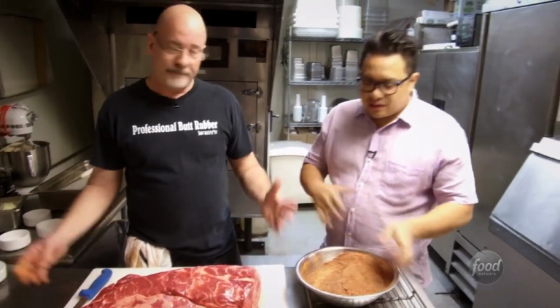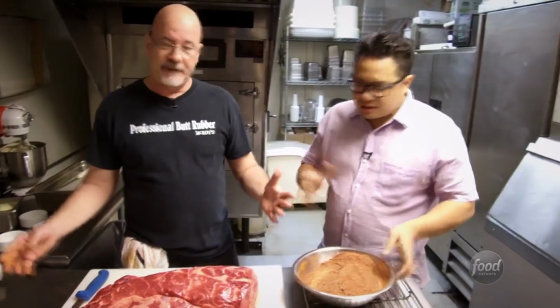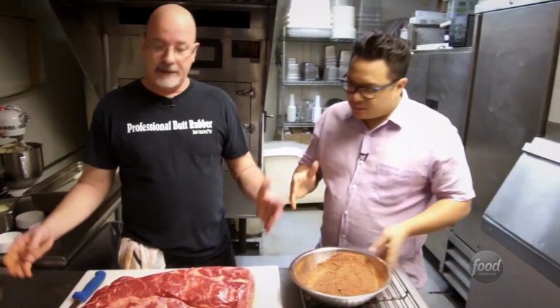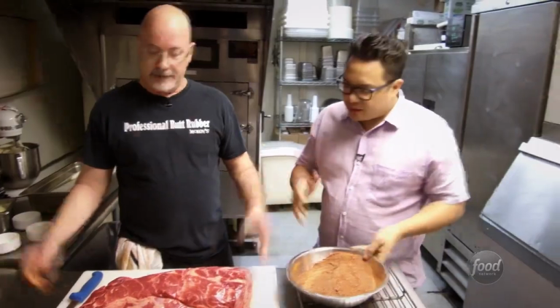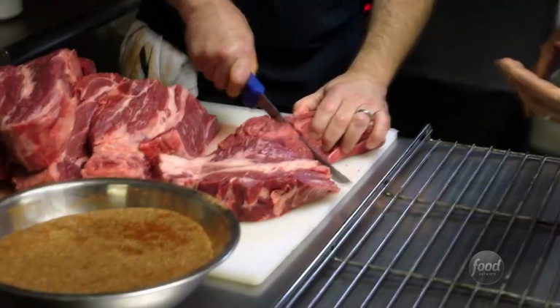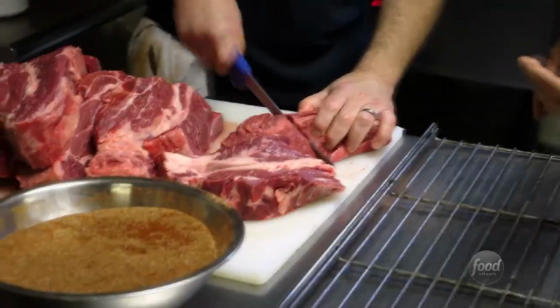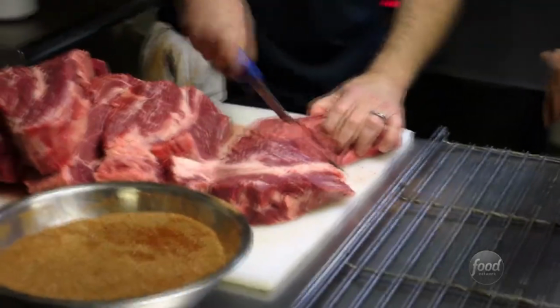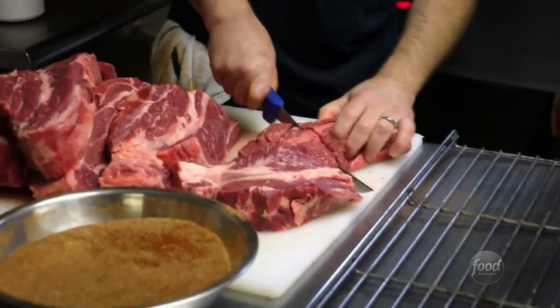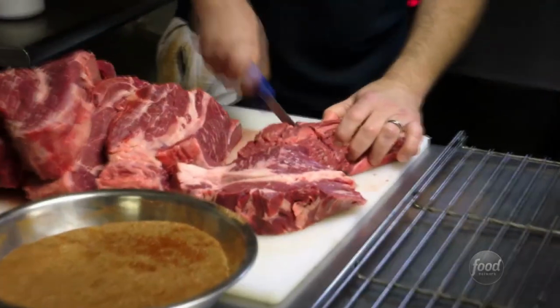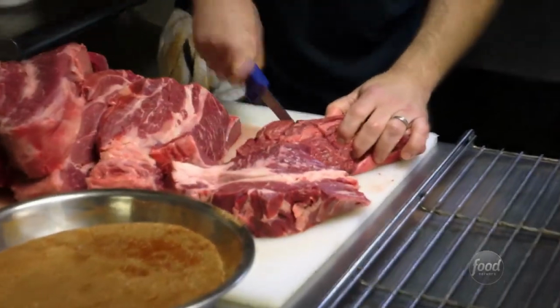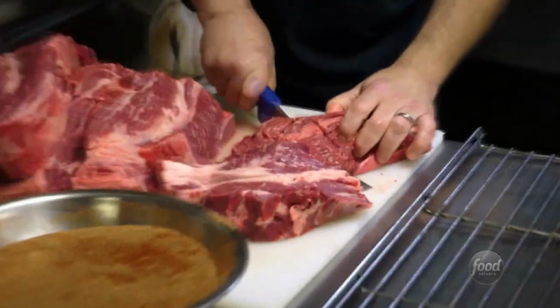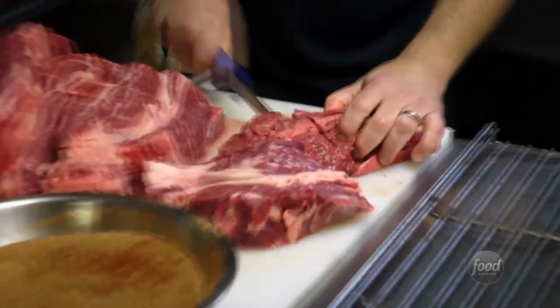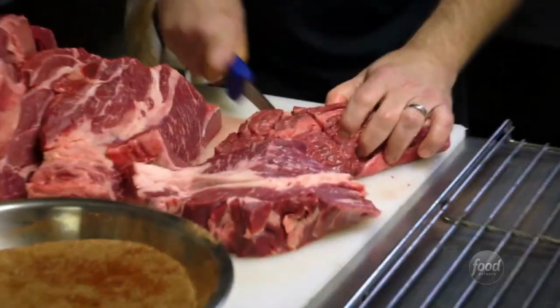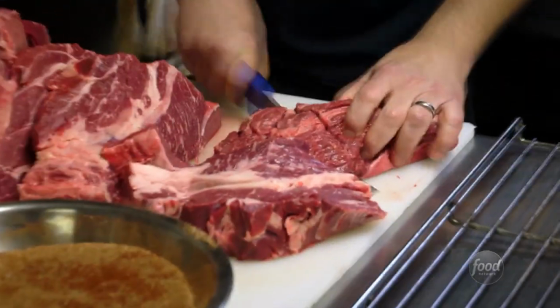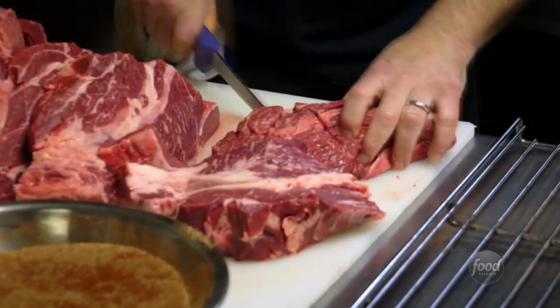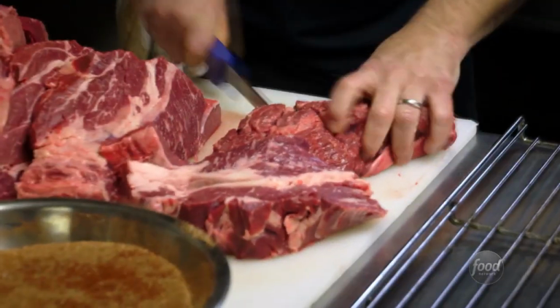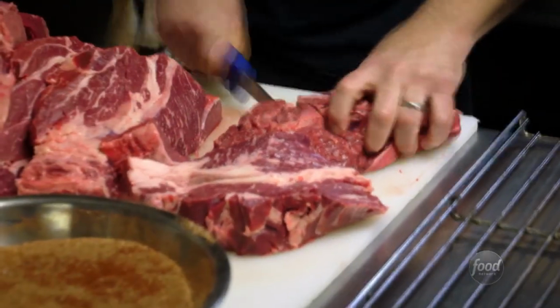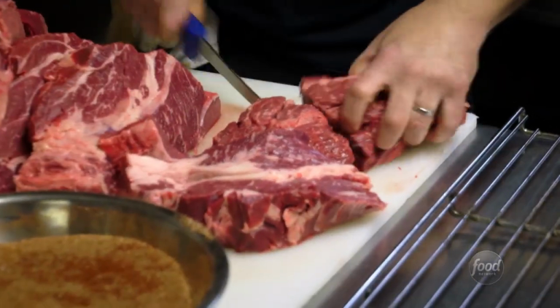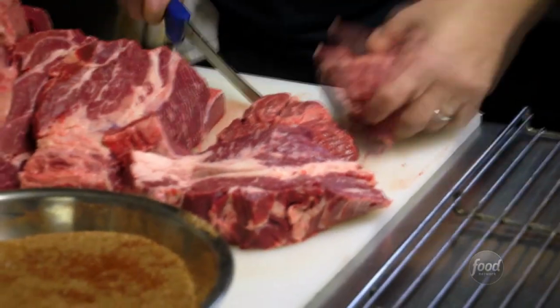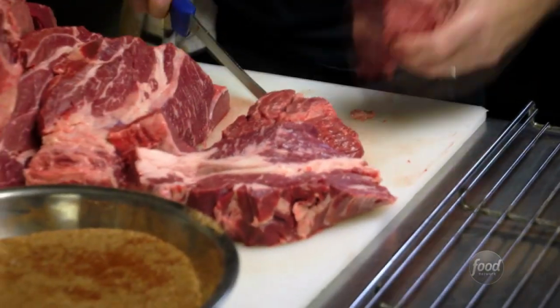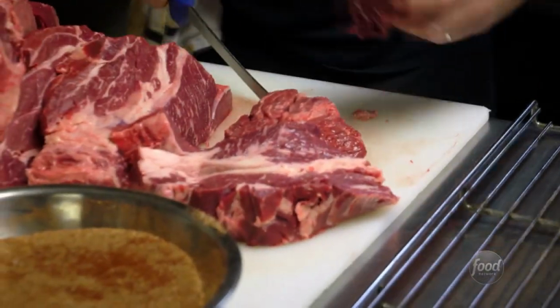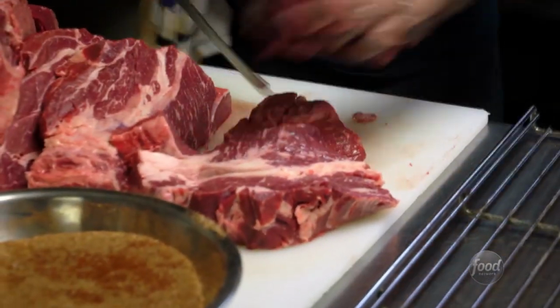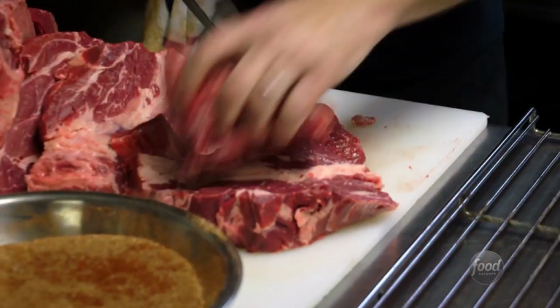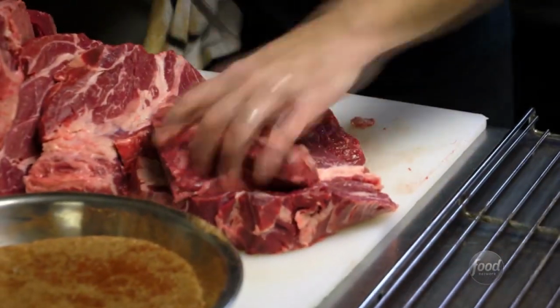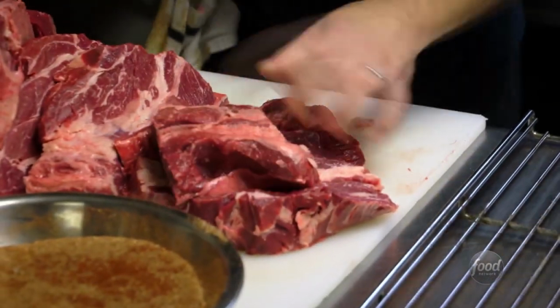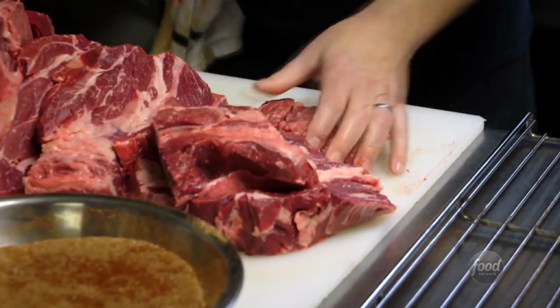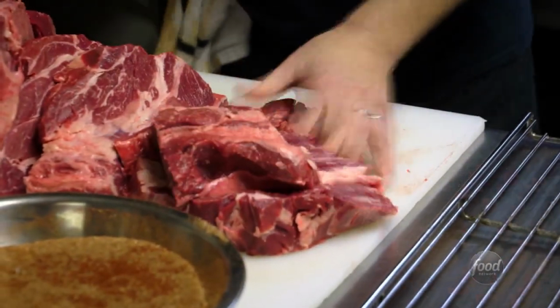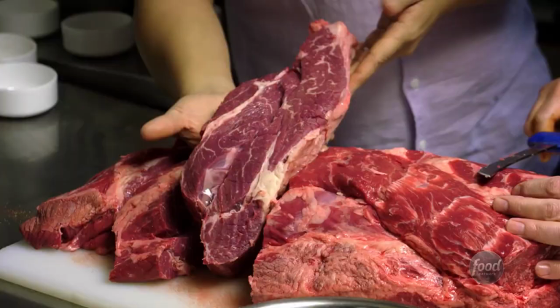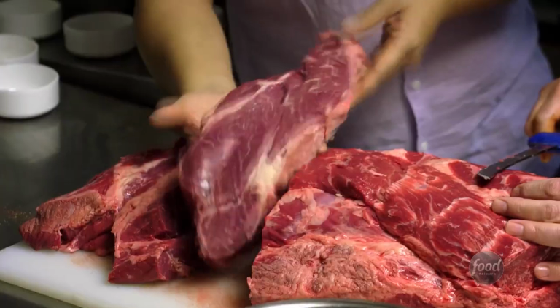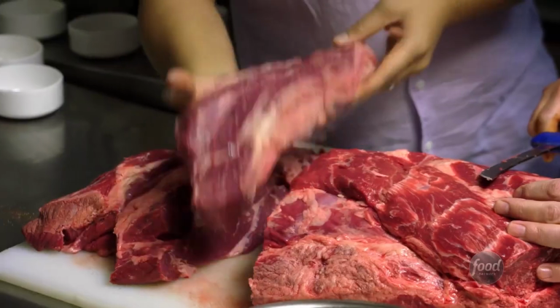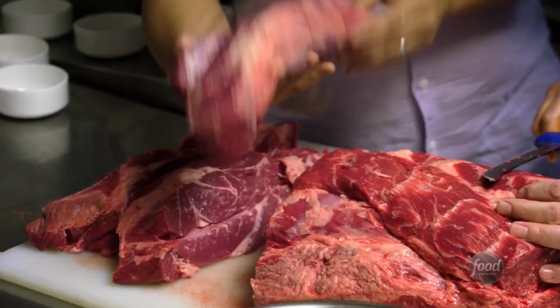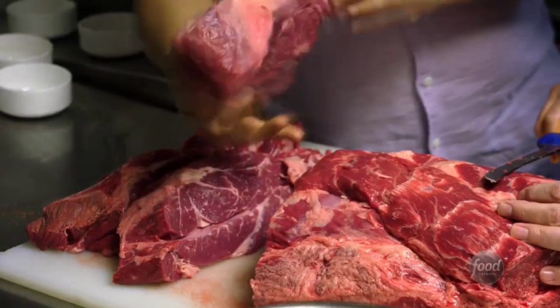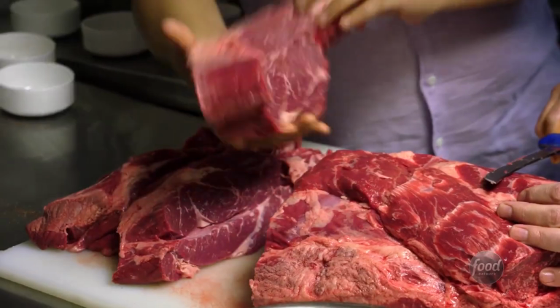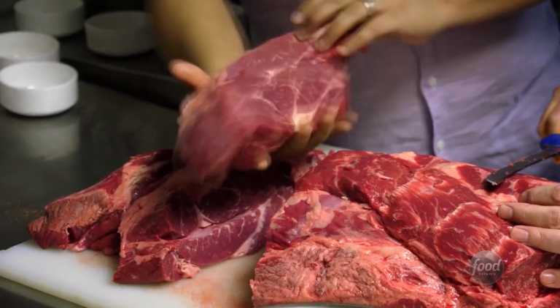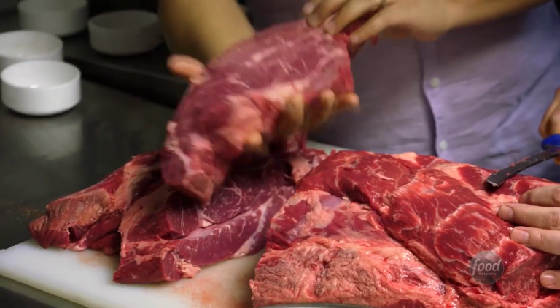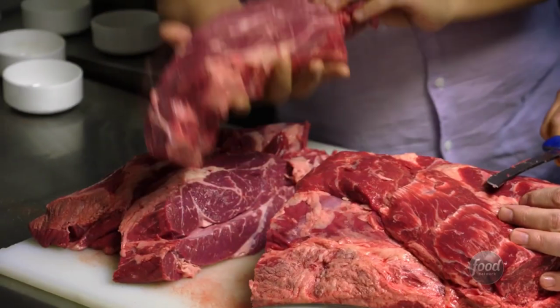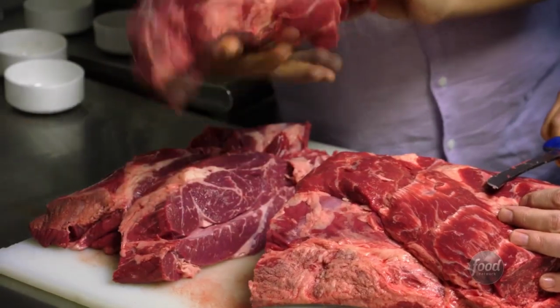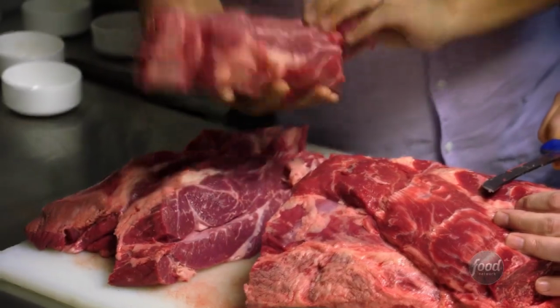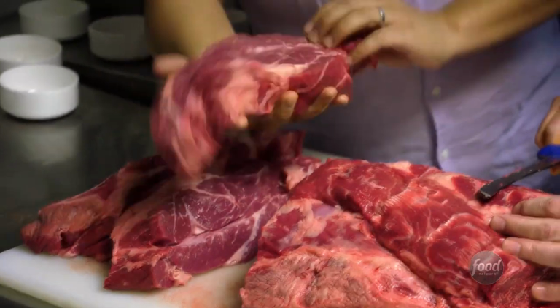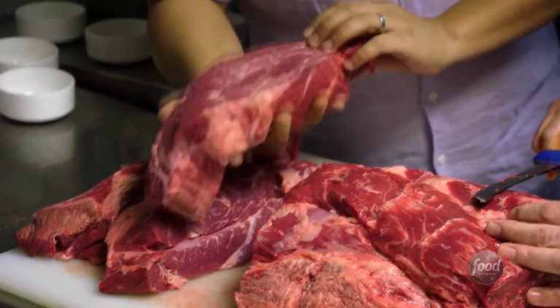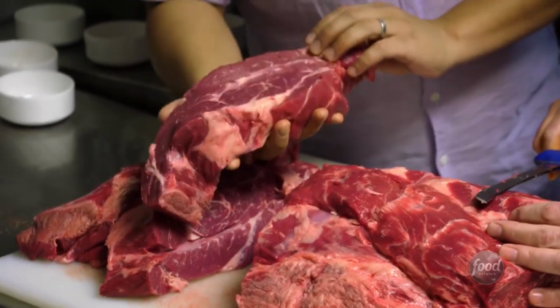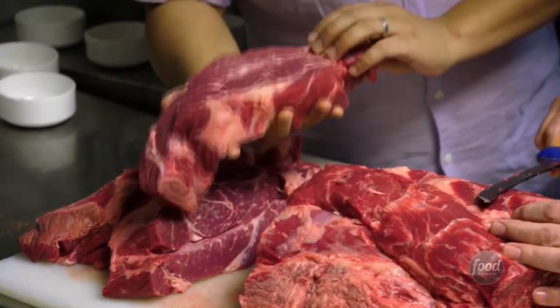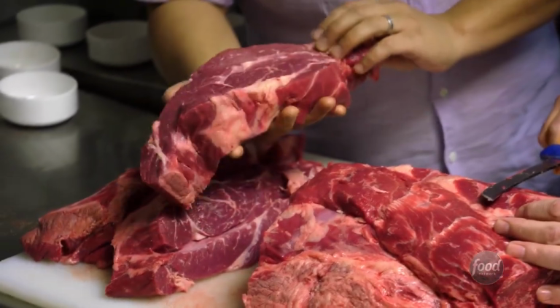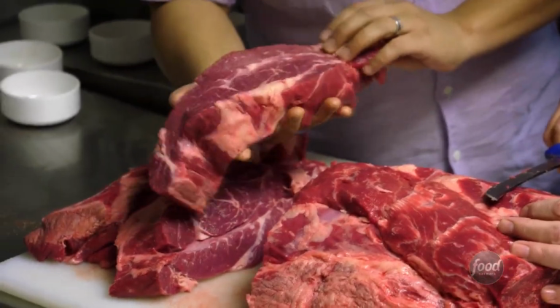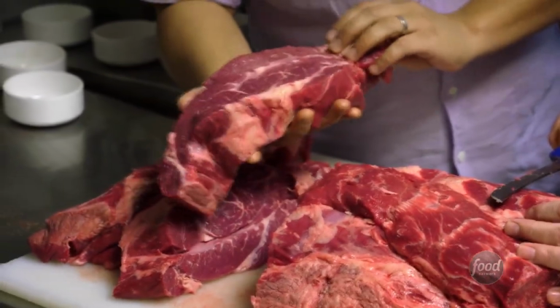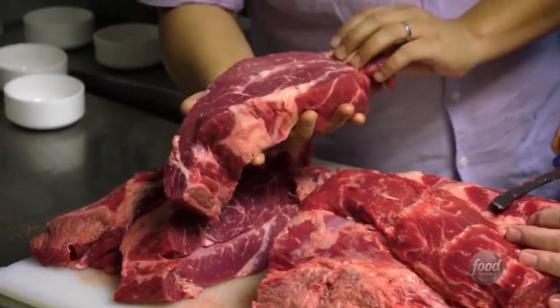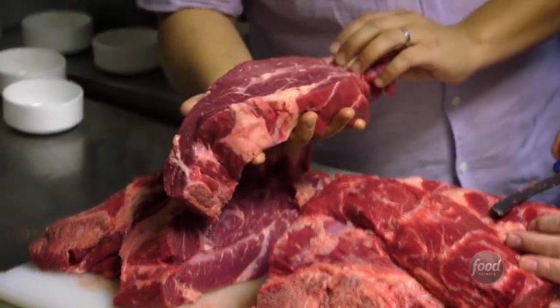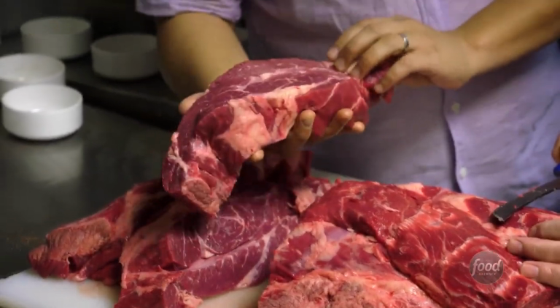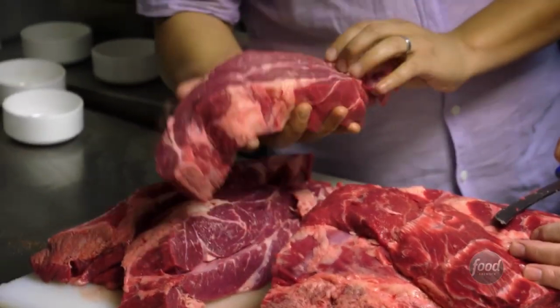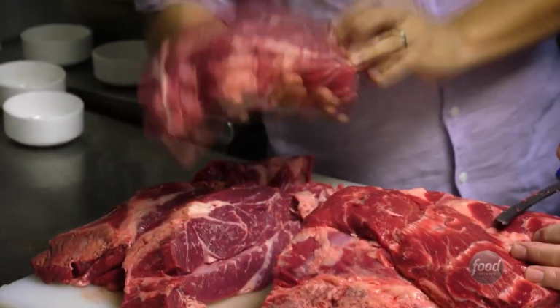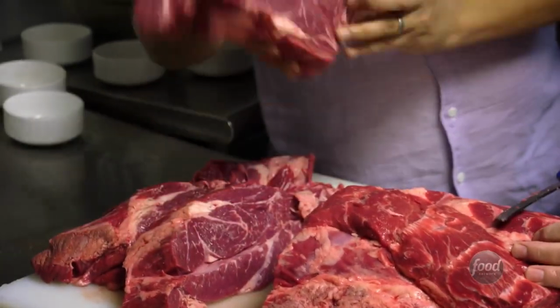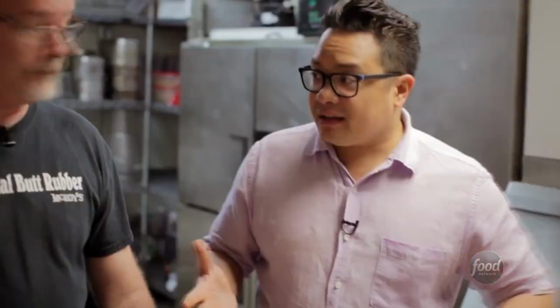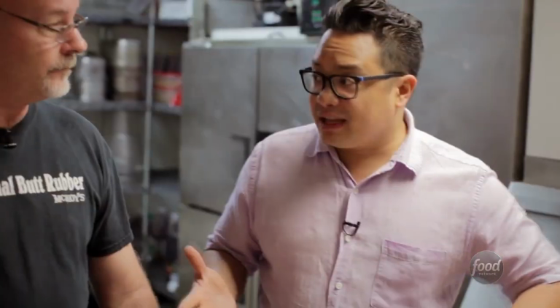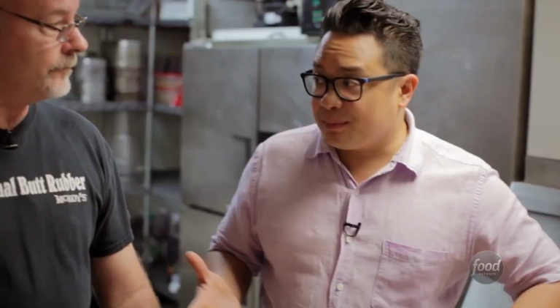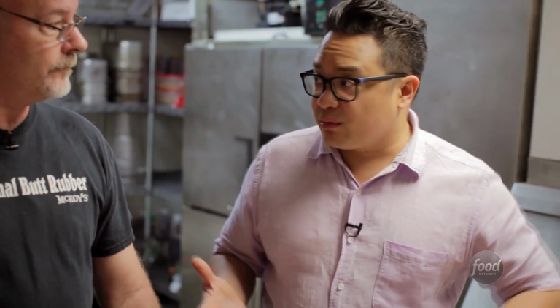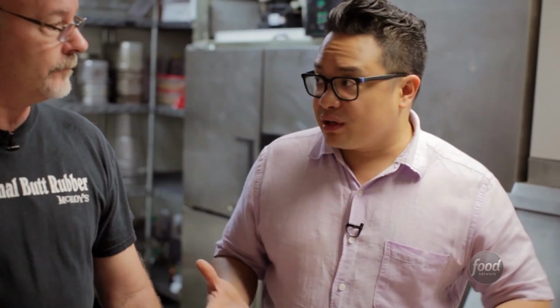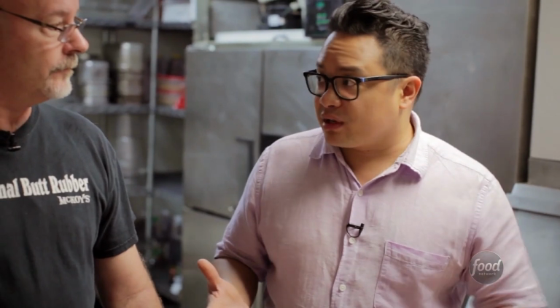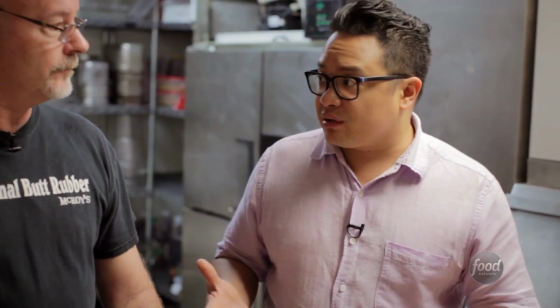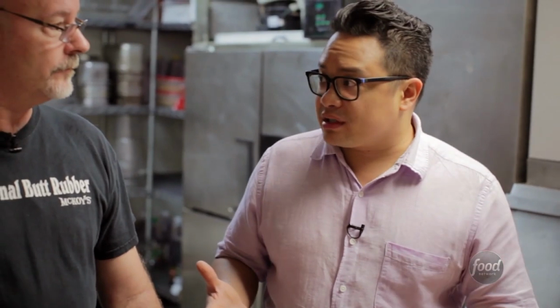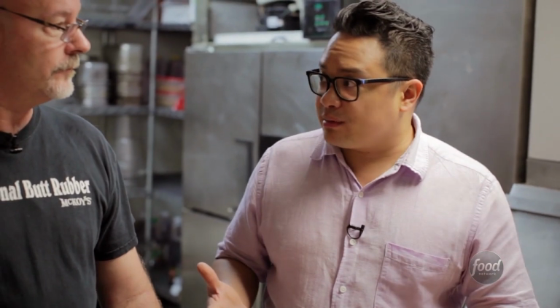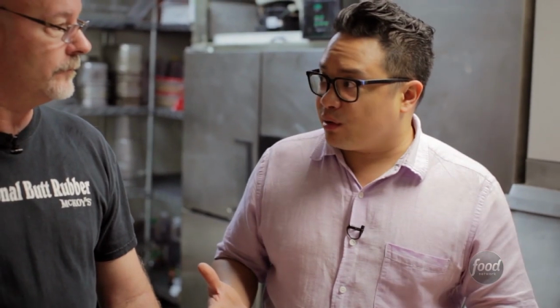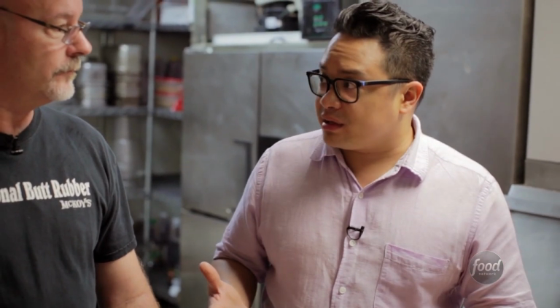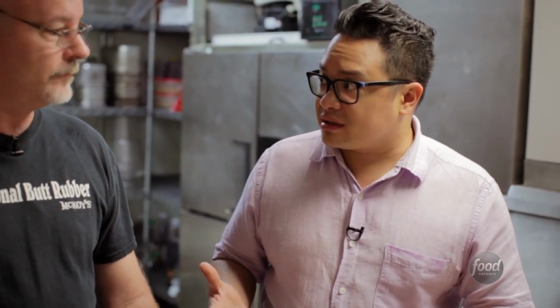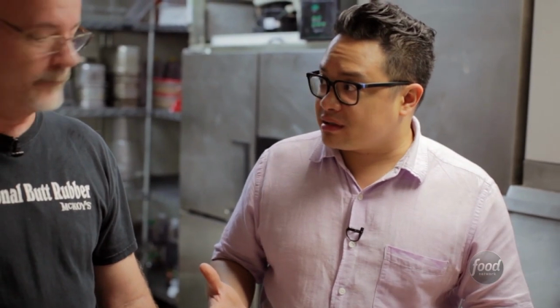That's awesome, man. I don't see why more people don't do this. Tons of fat, tons of connective tissue that kind of keep it ridiculously moist.